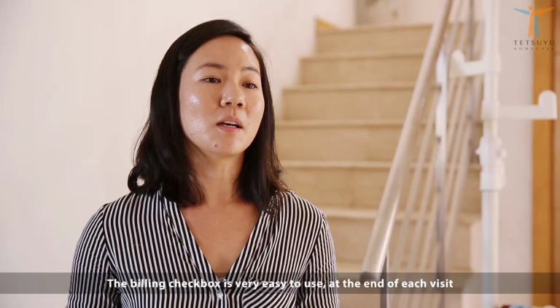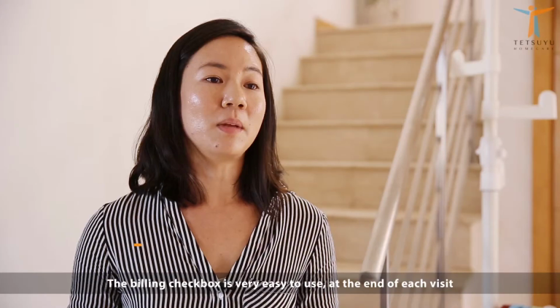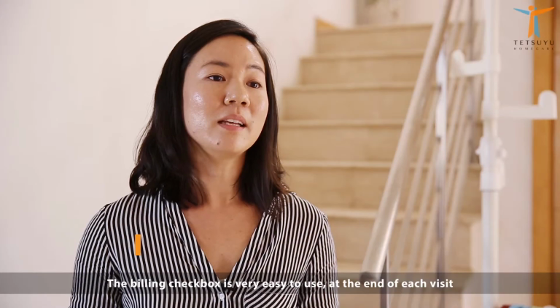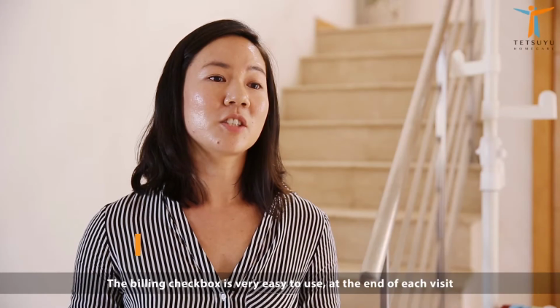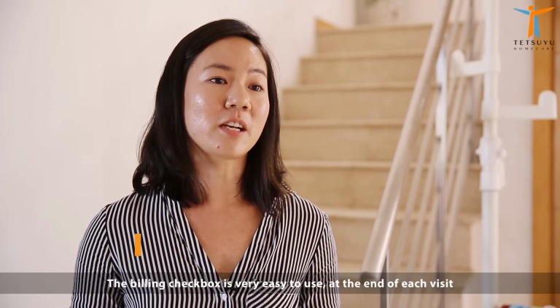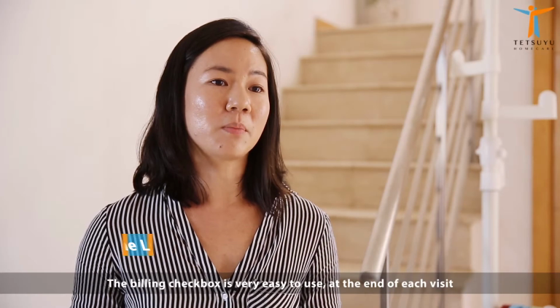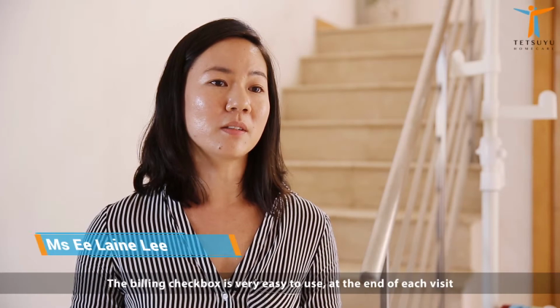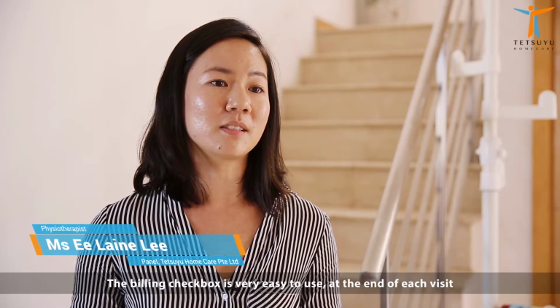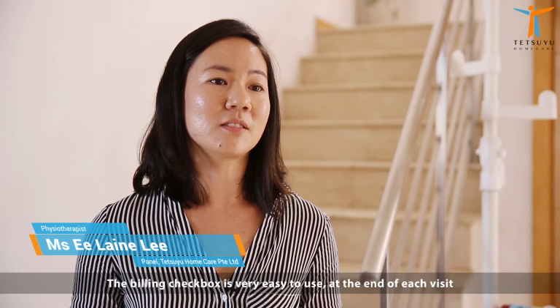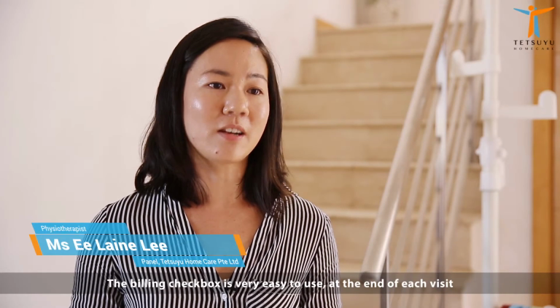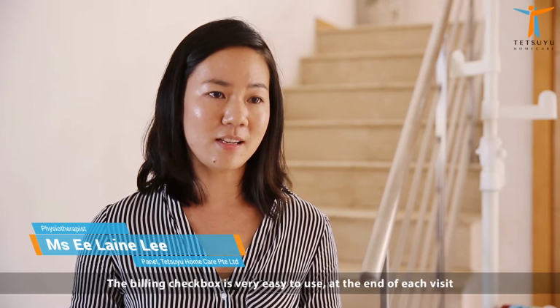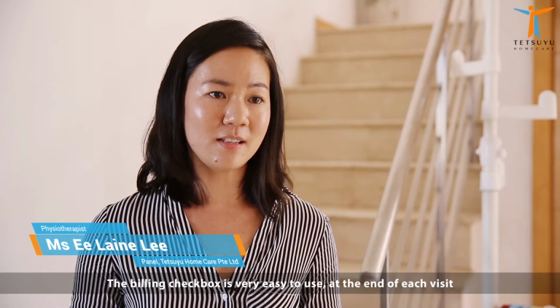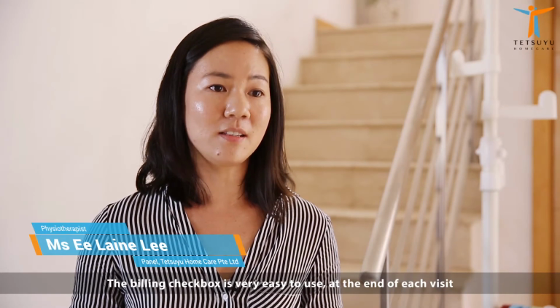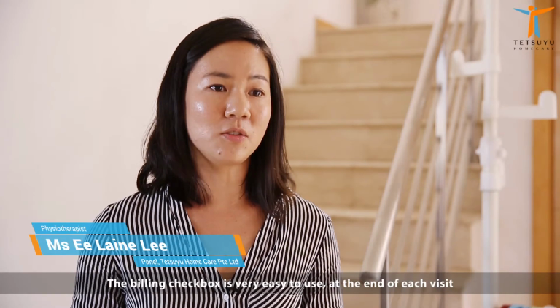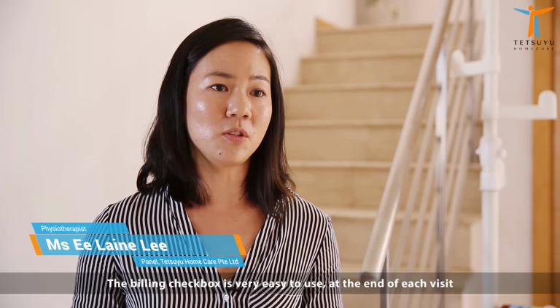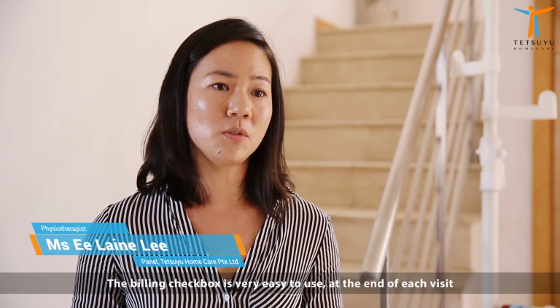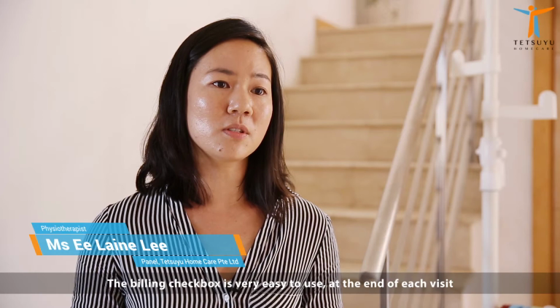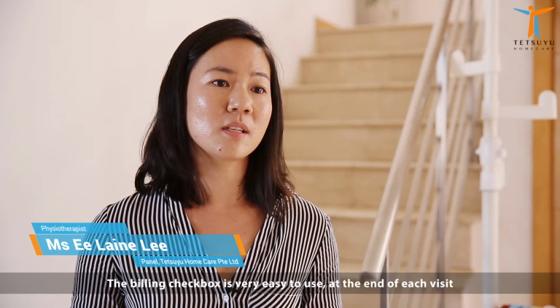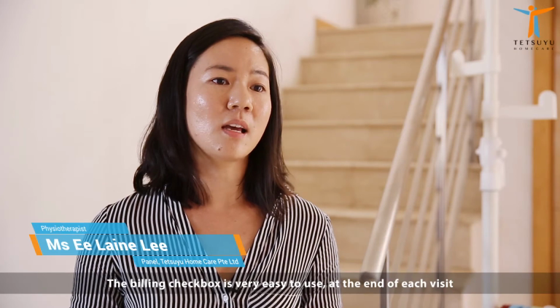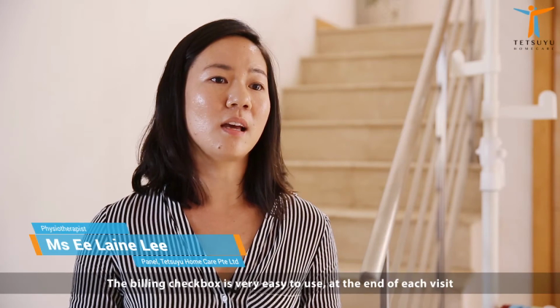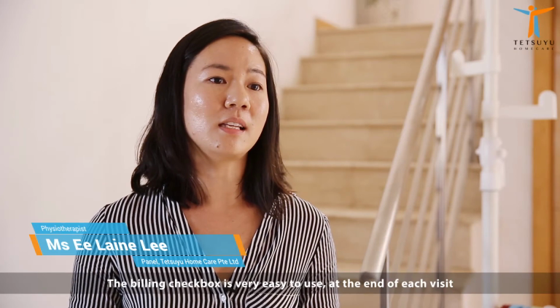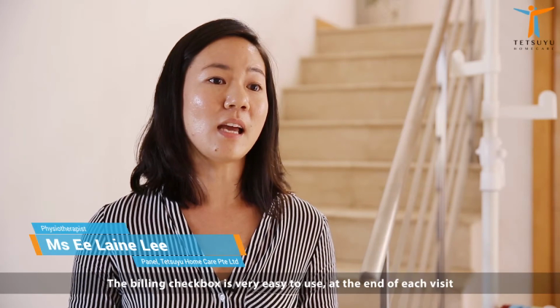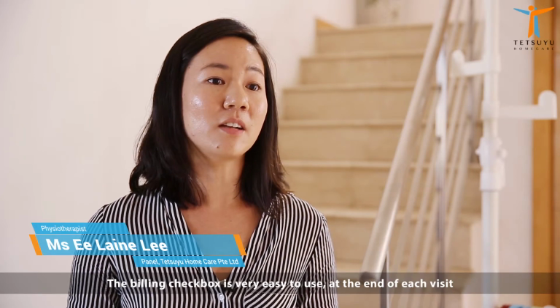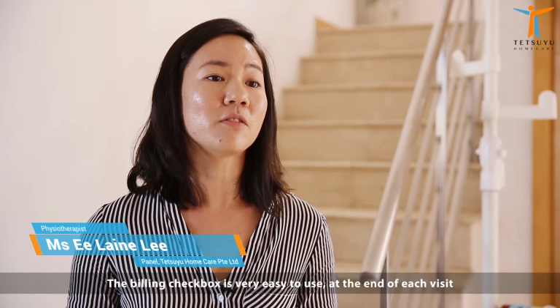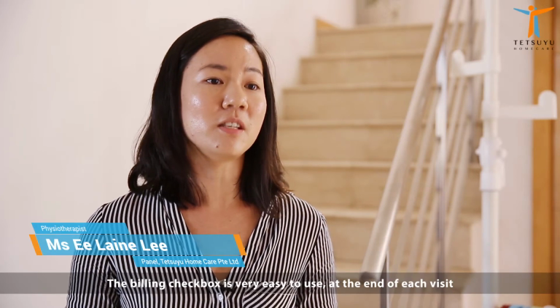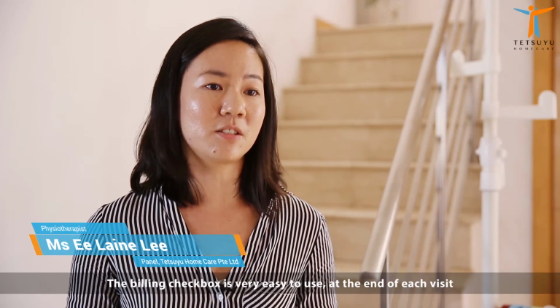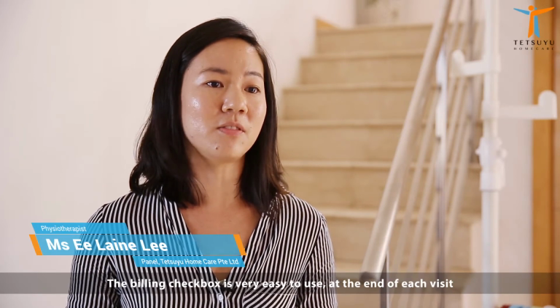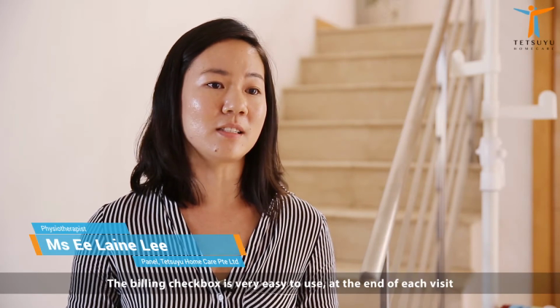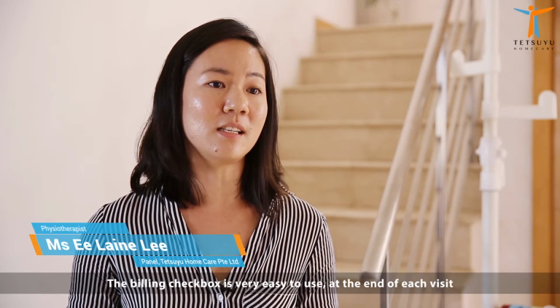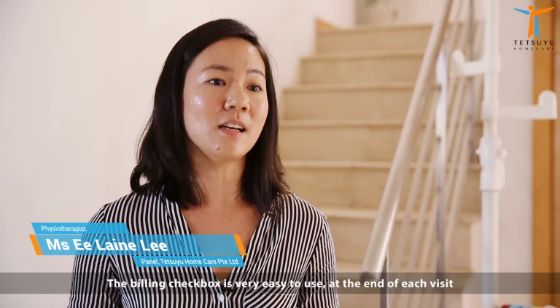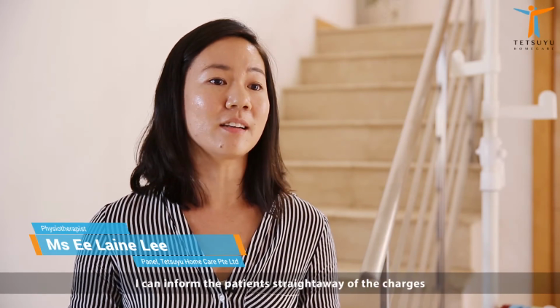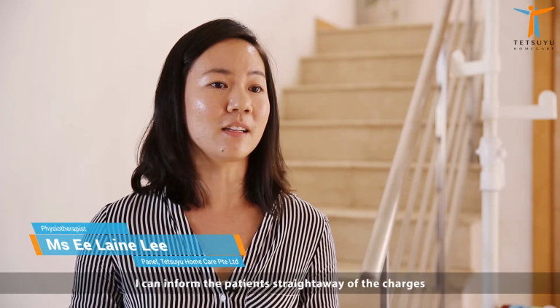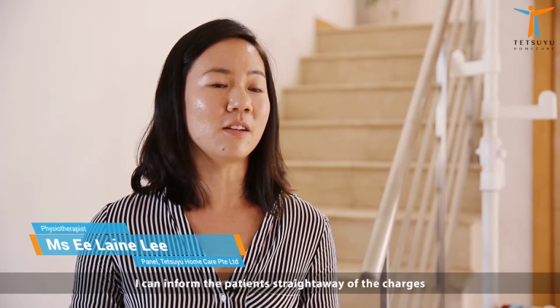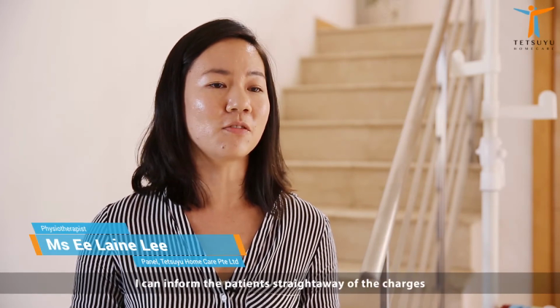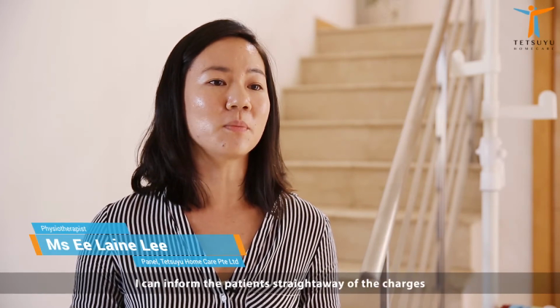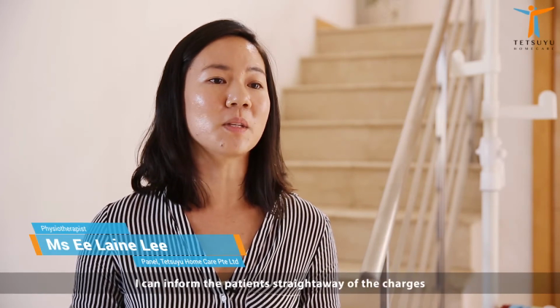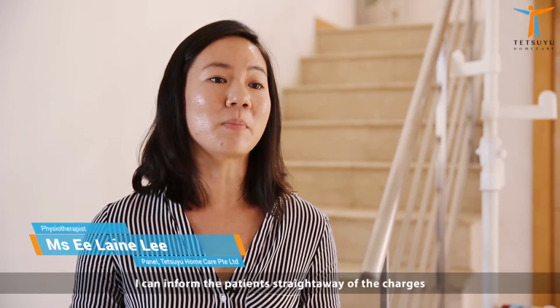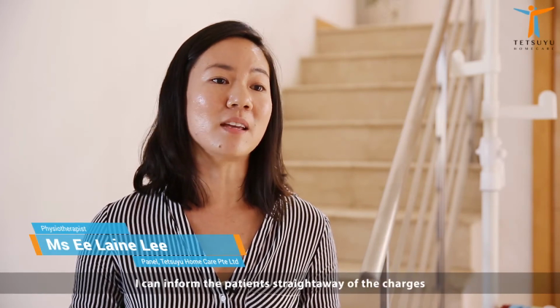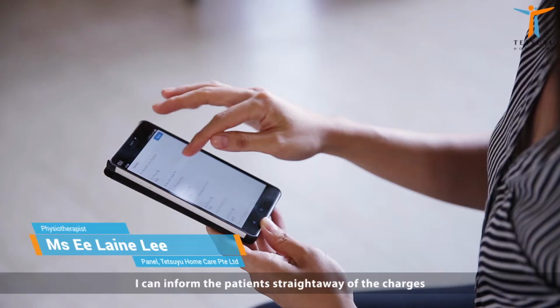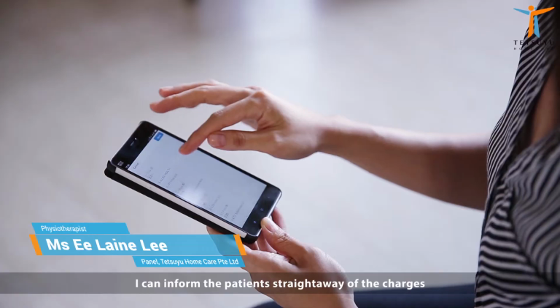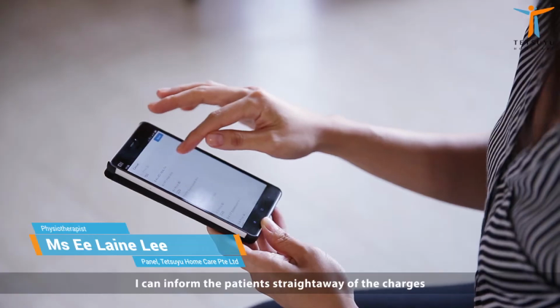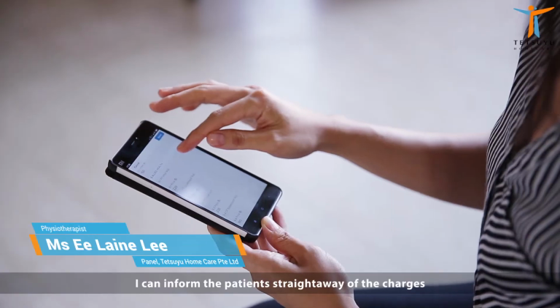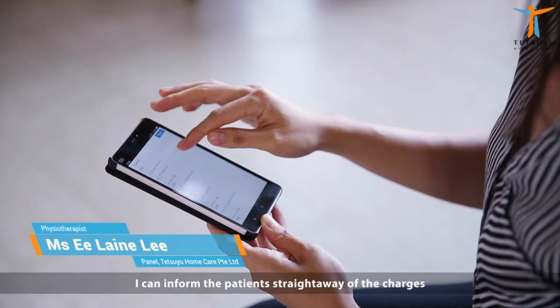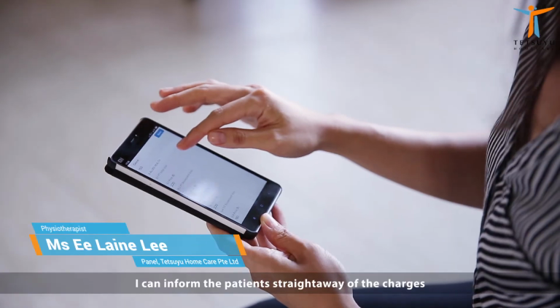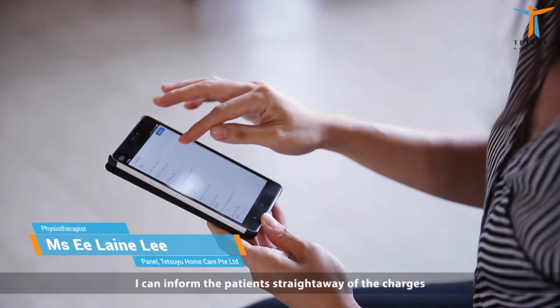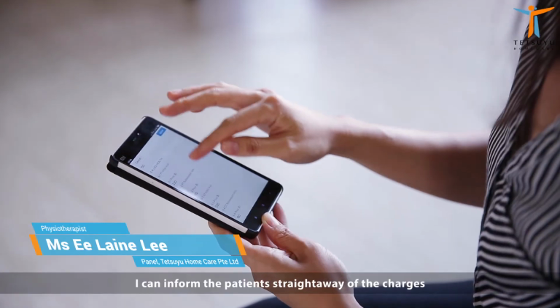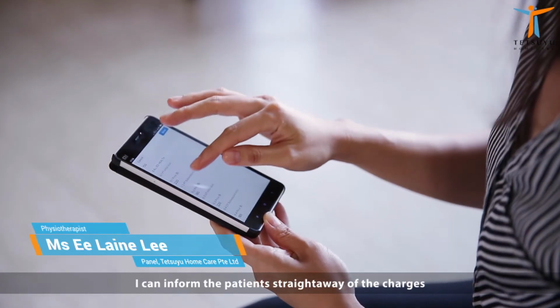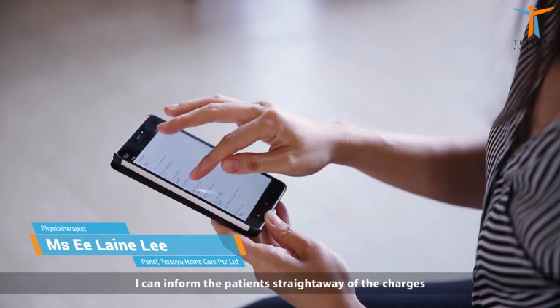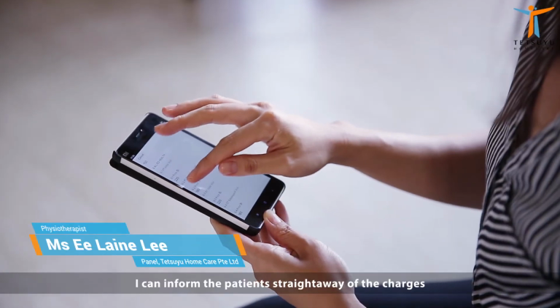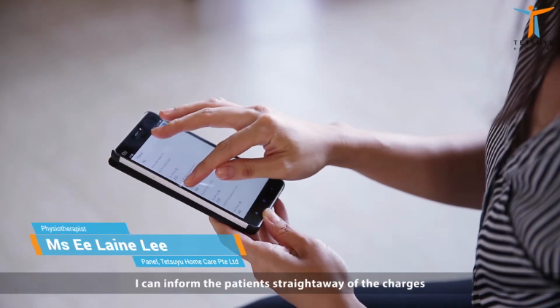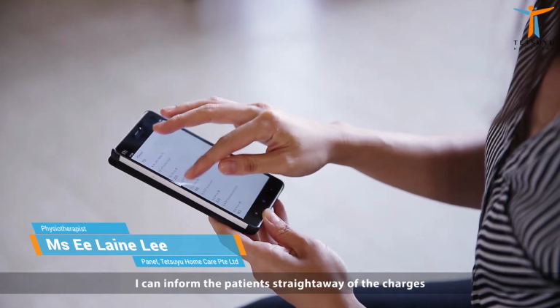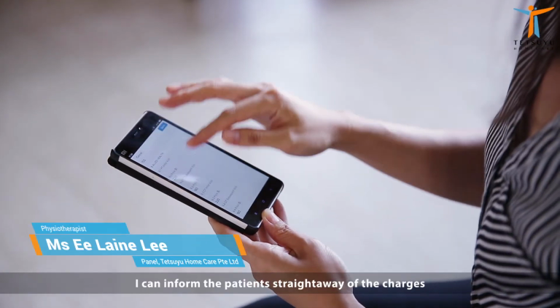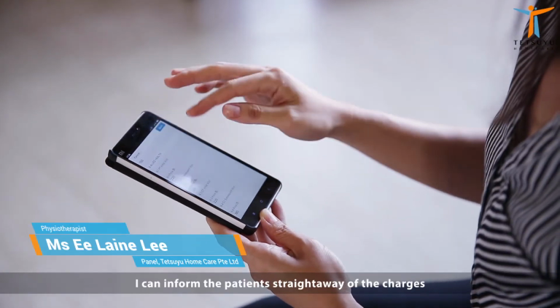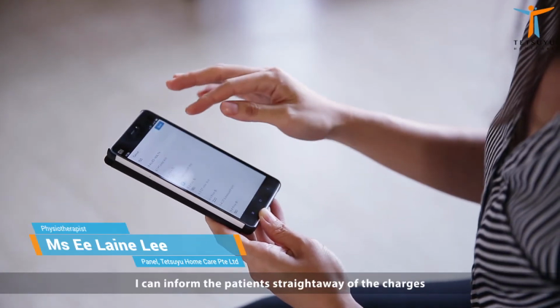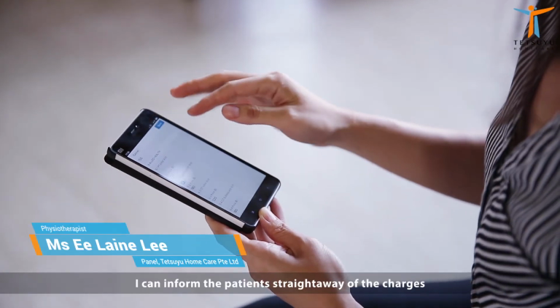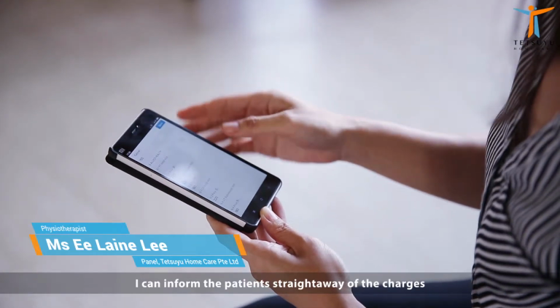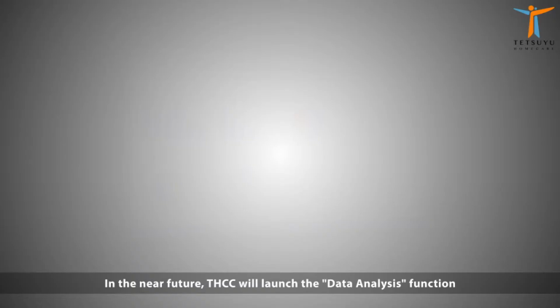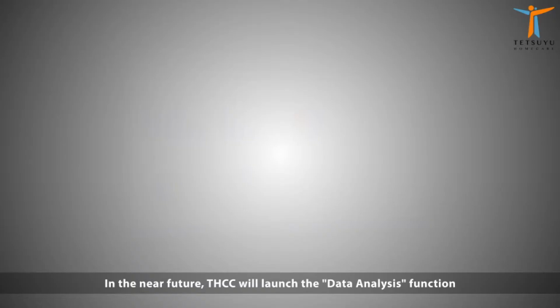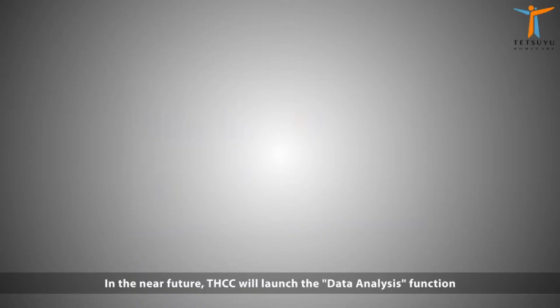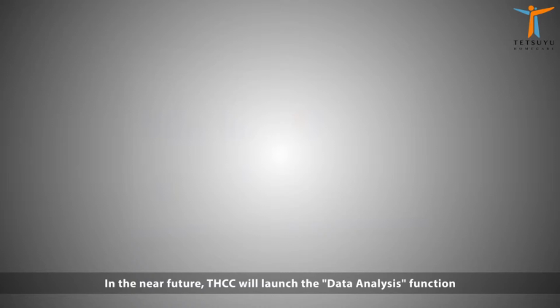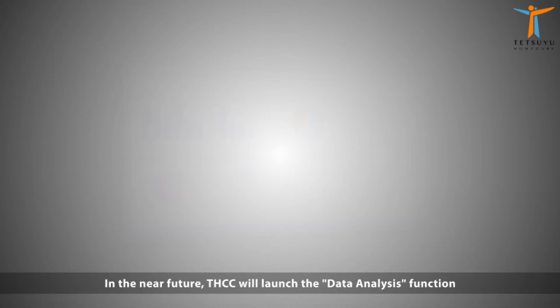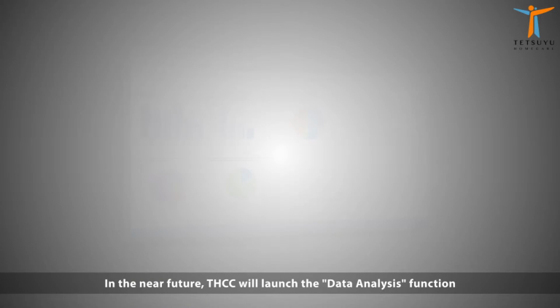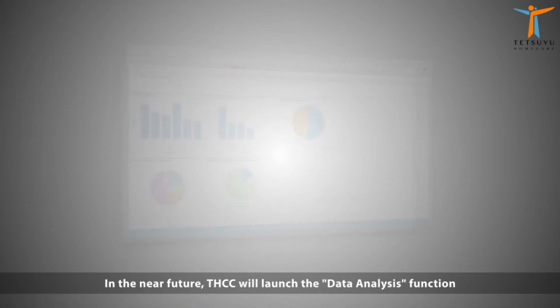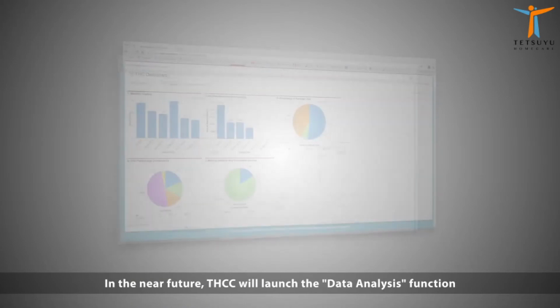The billing checkbox is very easy to use. At the end of each visit, I can inform the patient straight away of the charges.